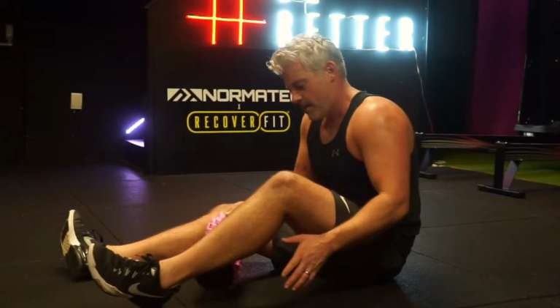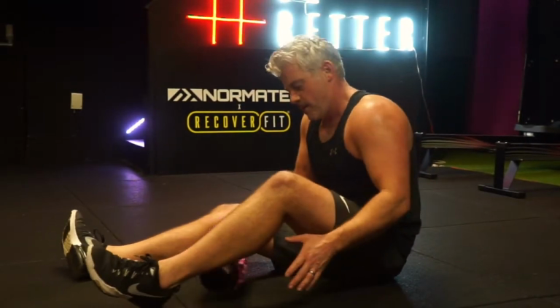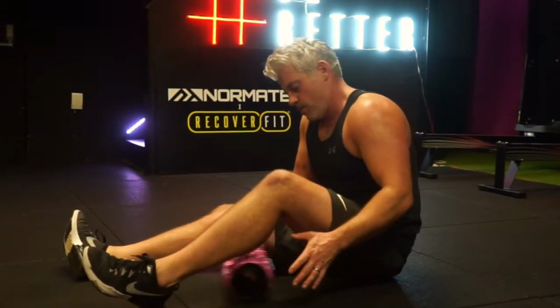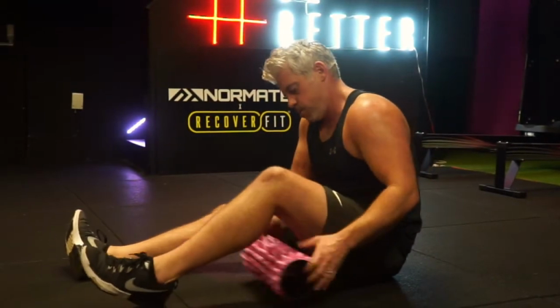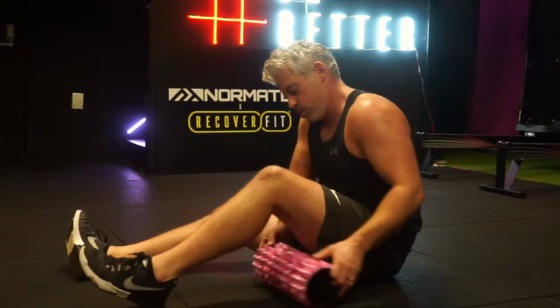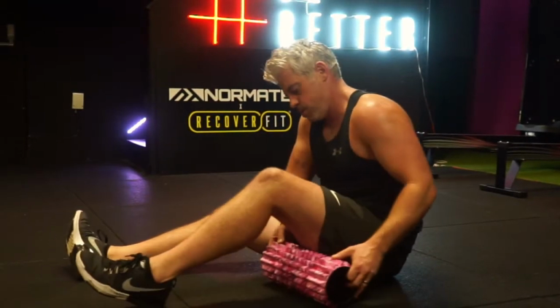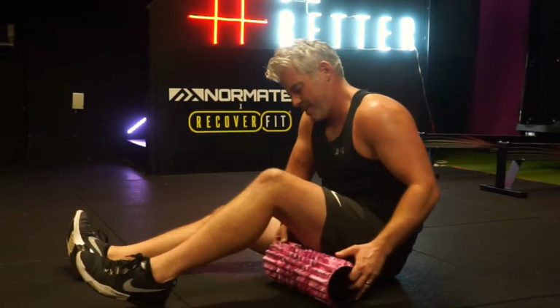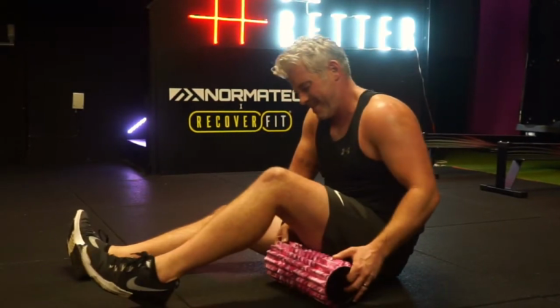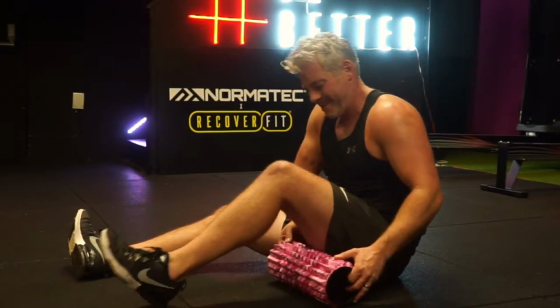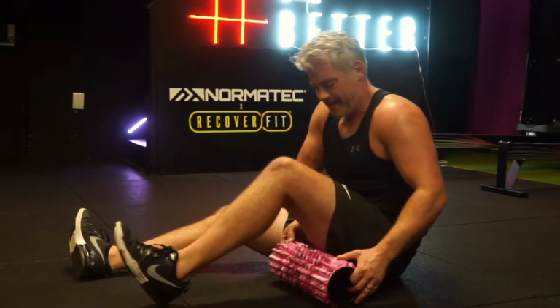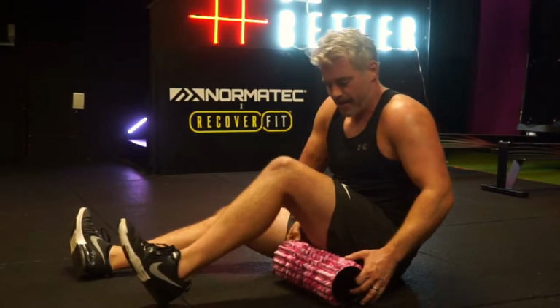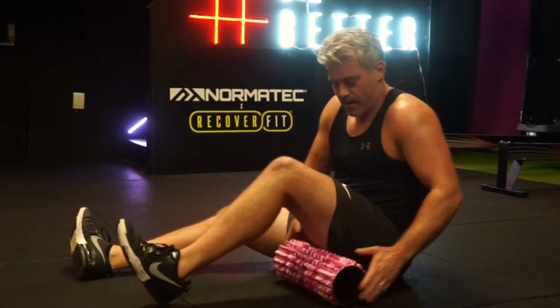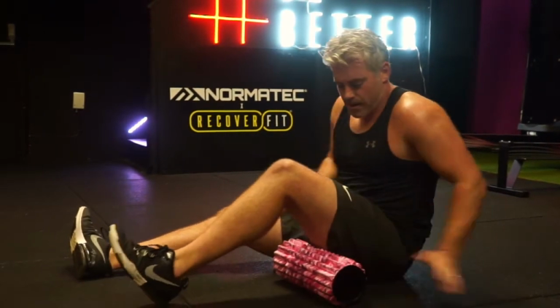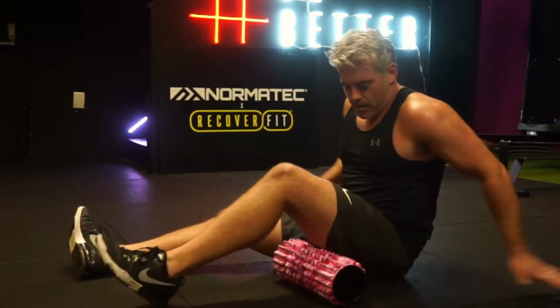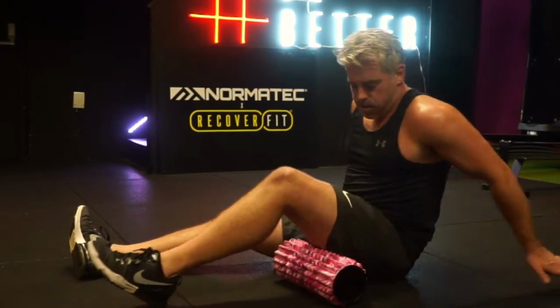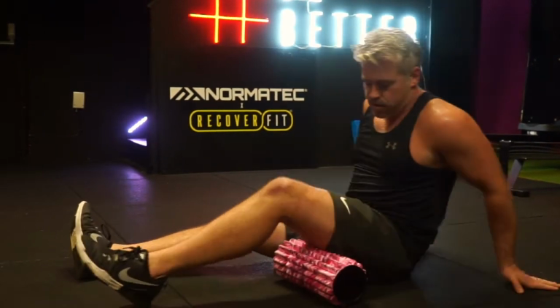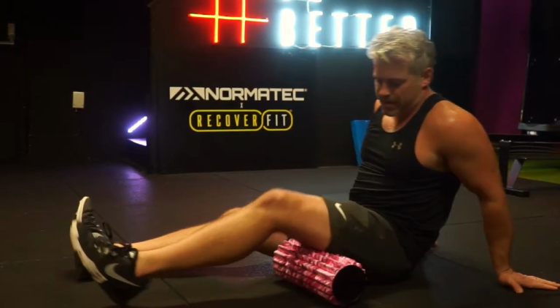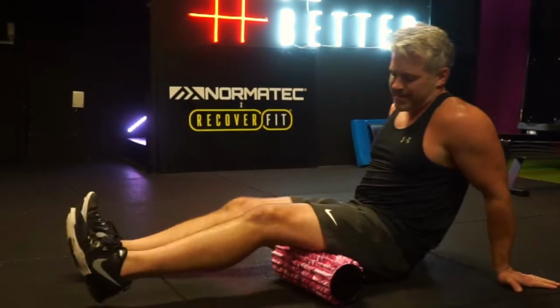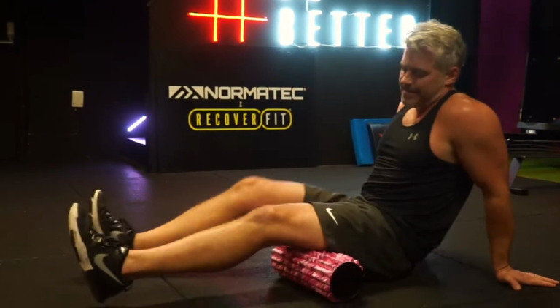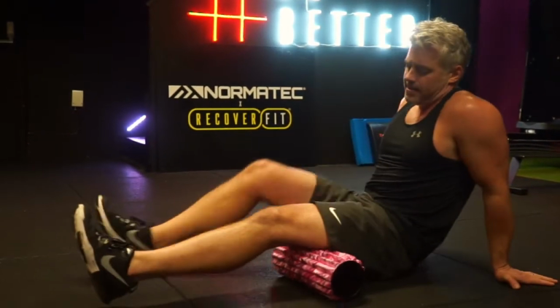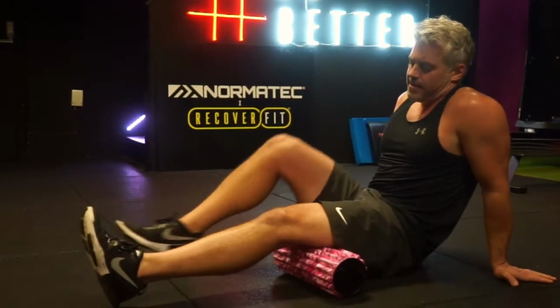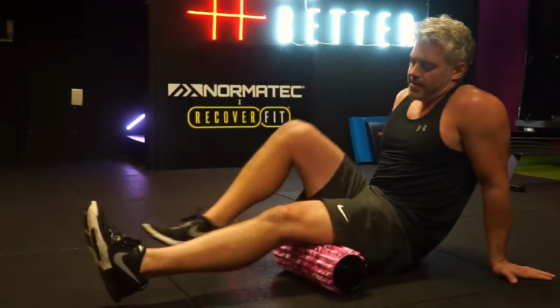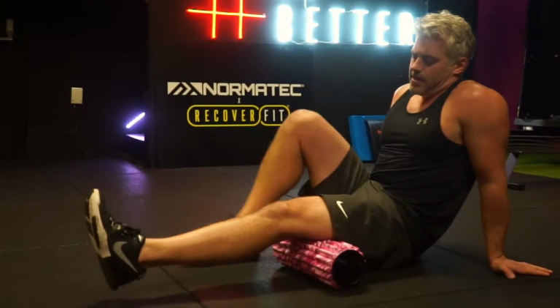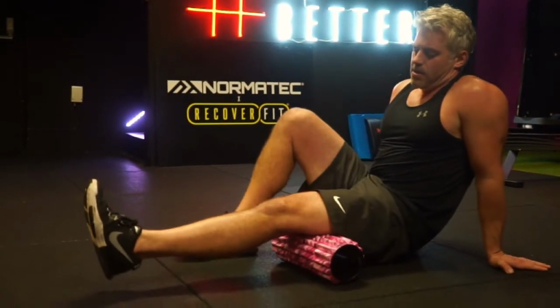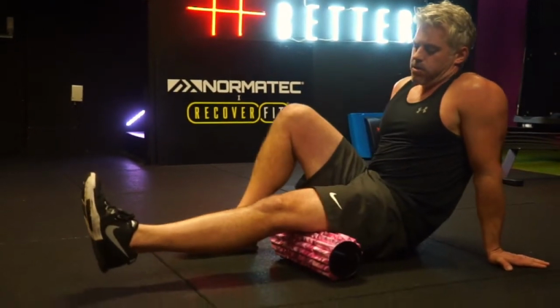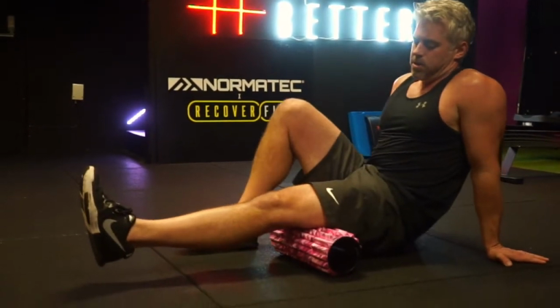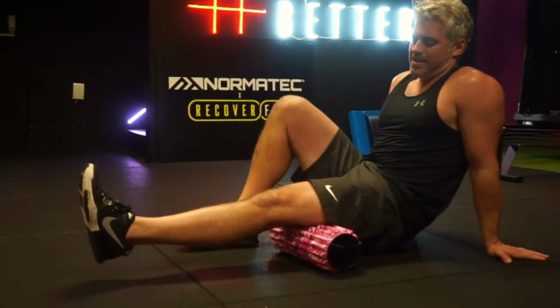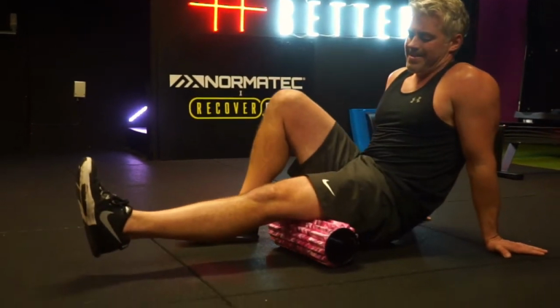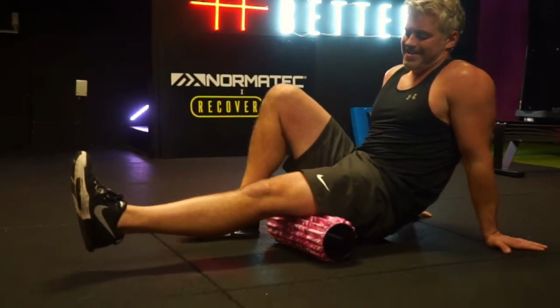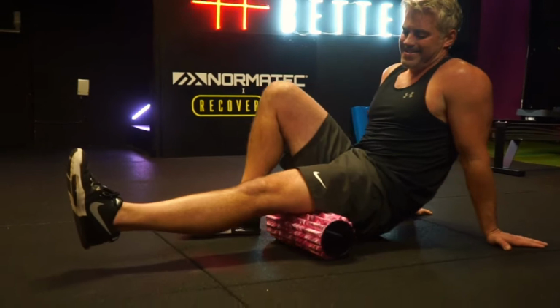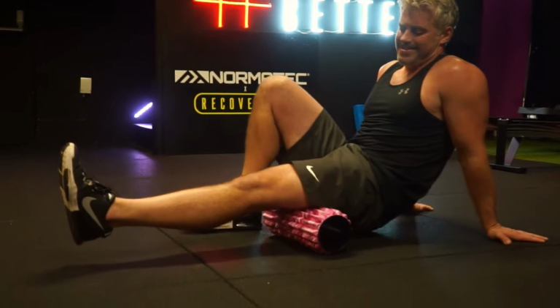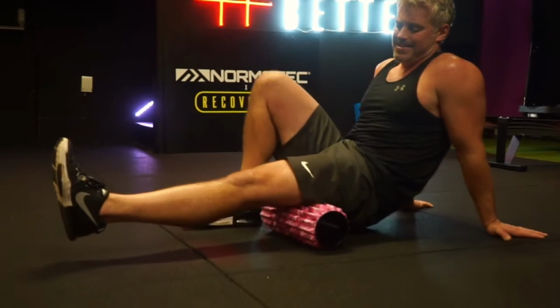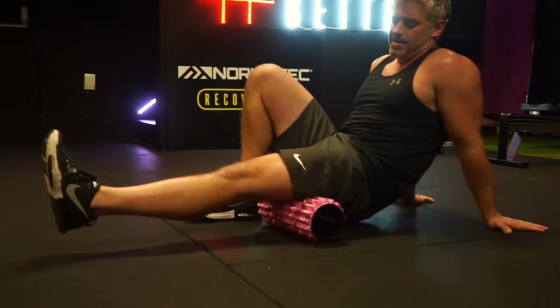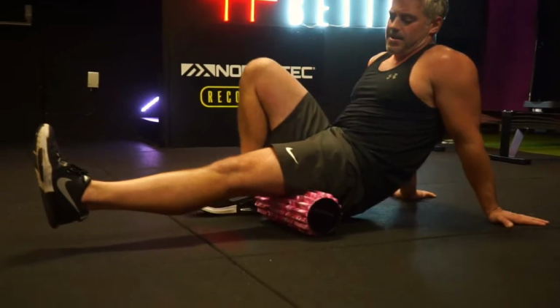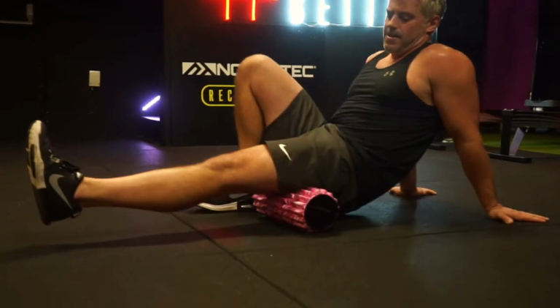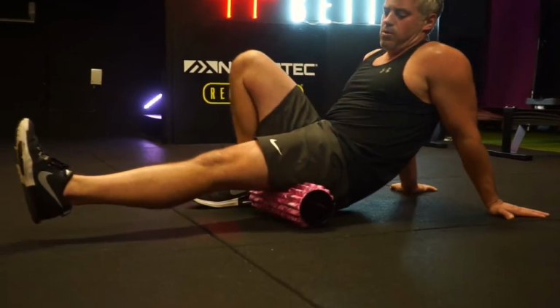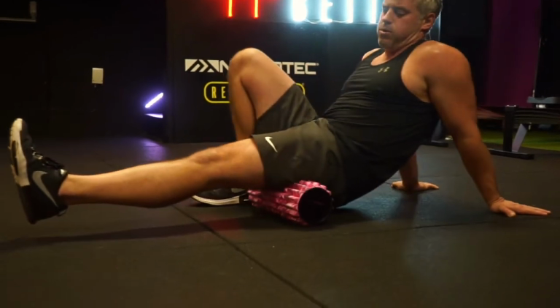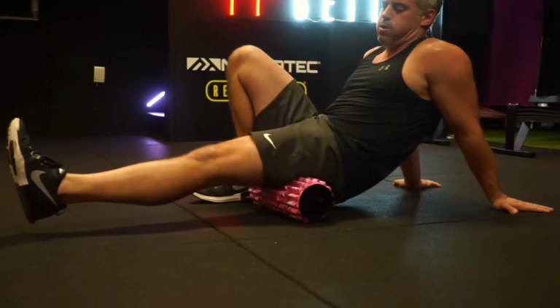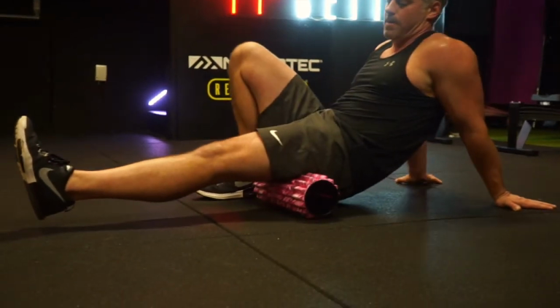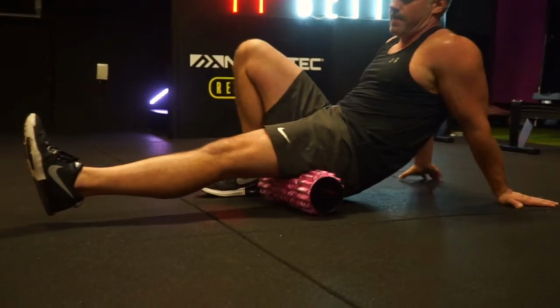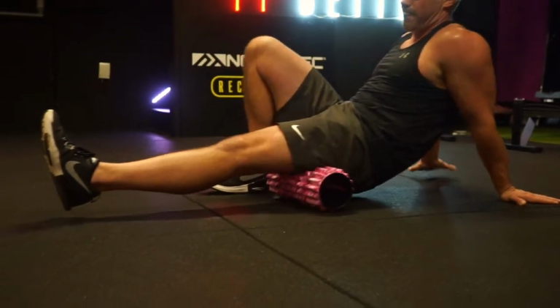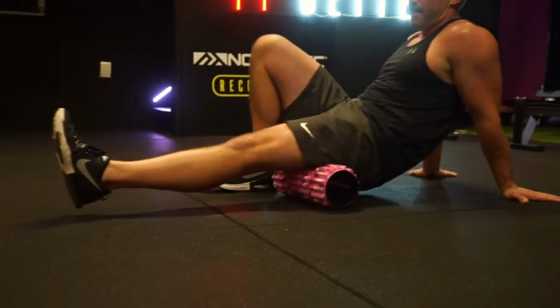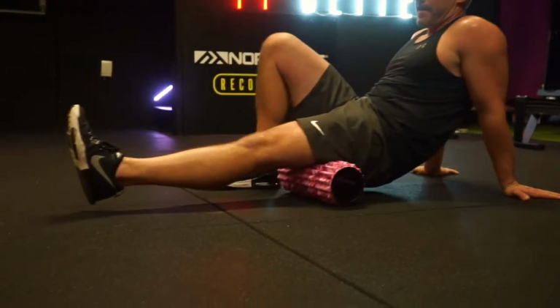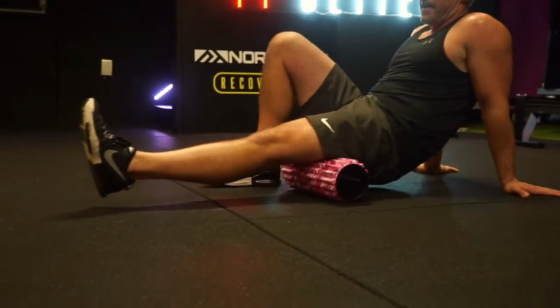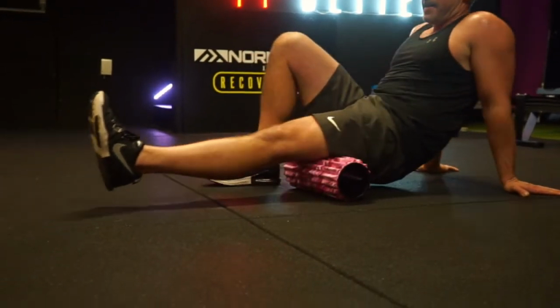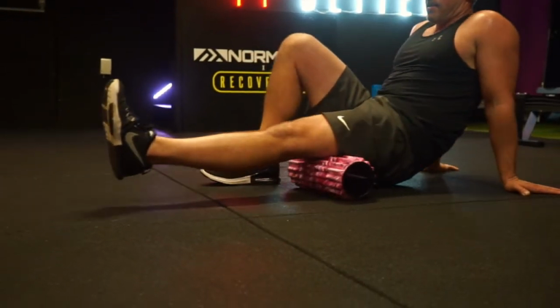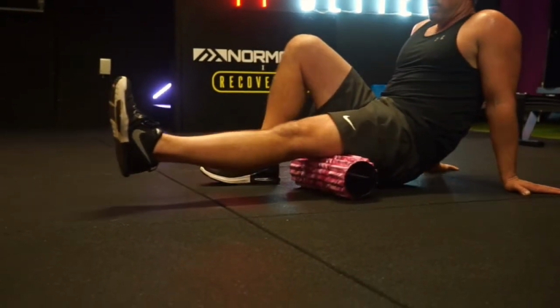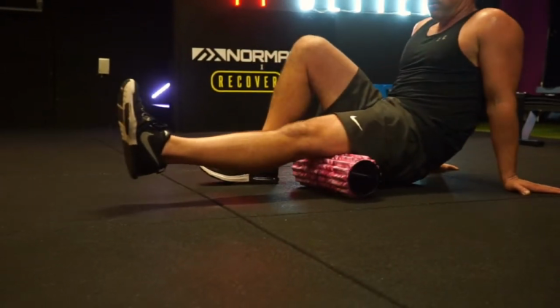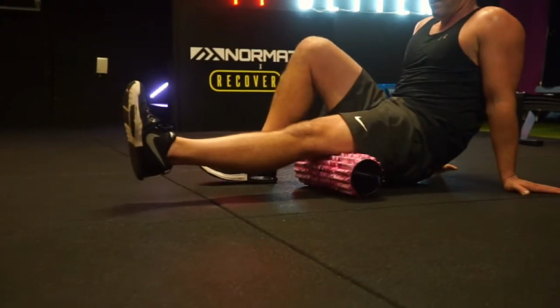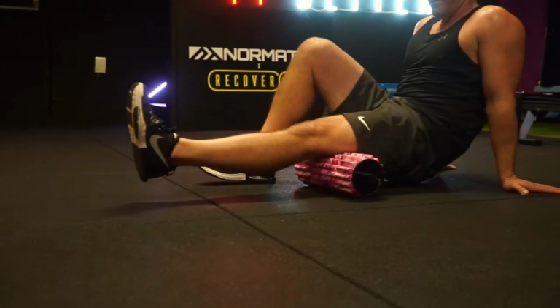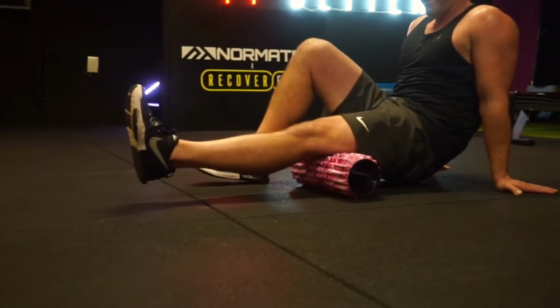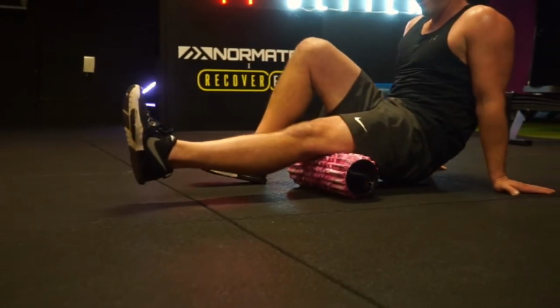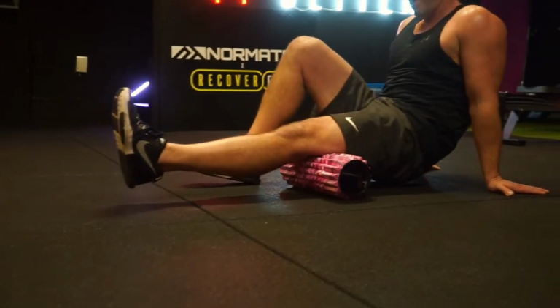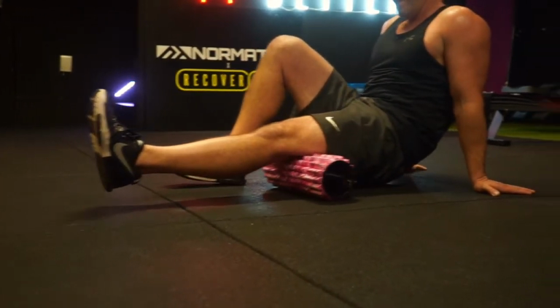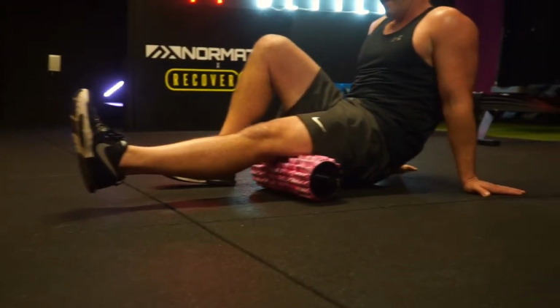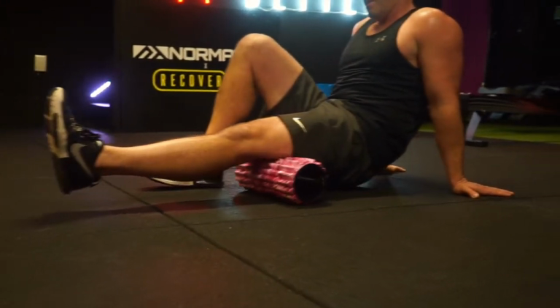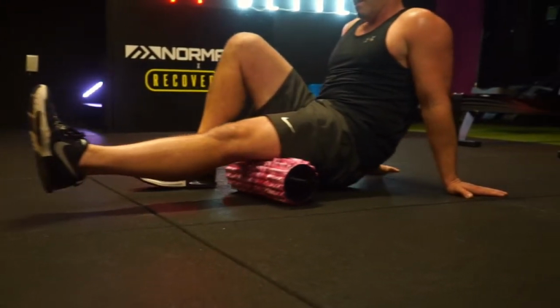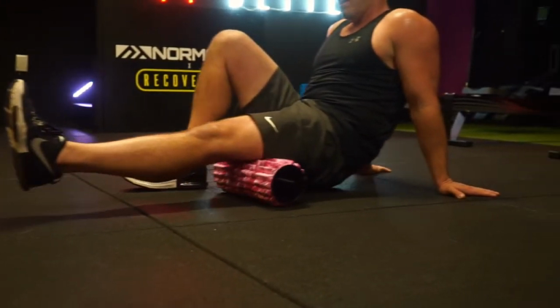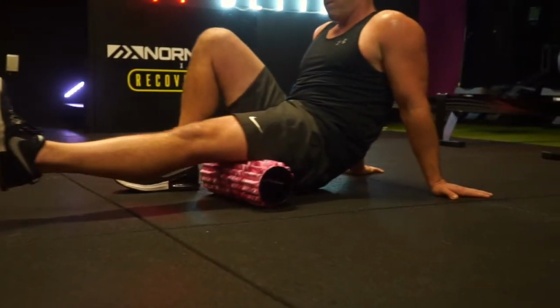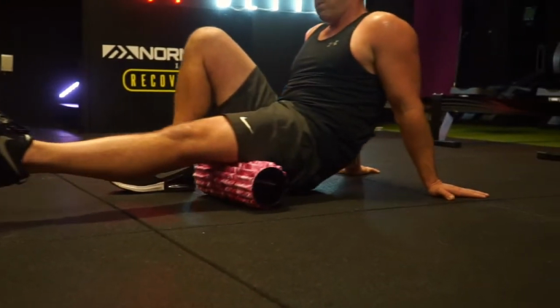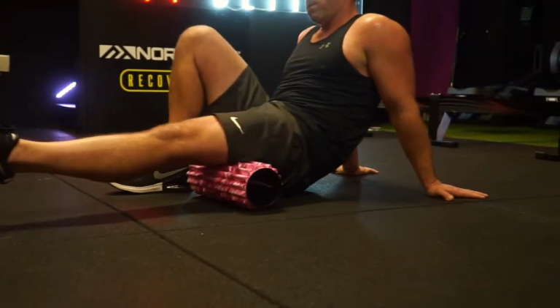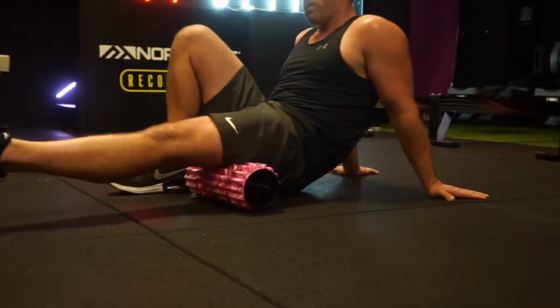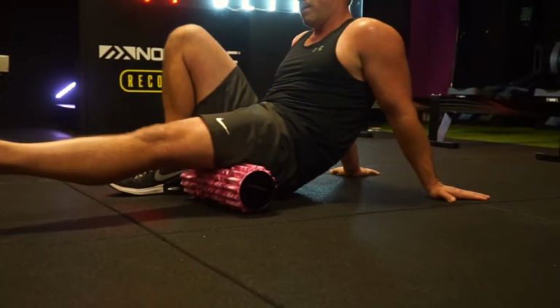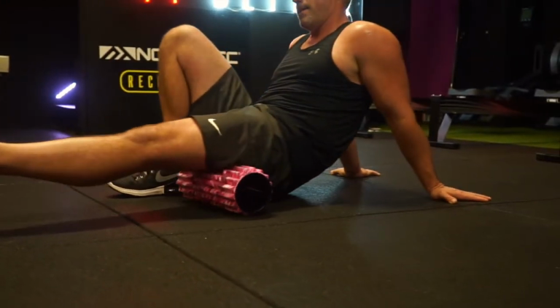Welcome to our foam rolling video. This video is going to show a little sequence you can do with the foam roller.